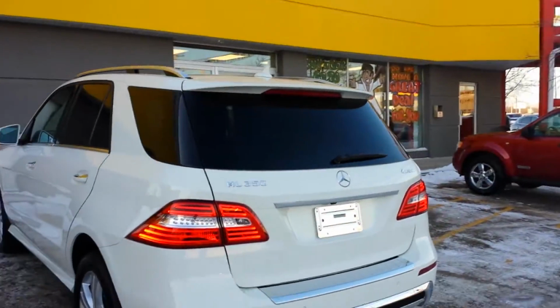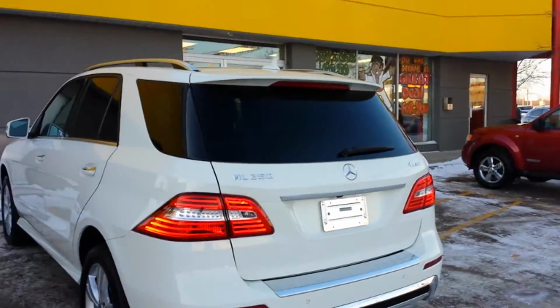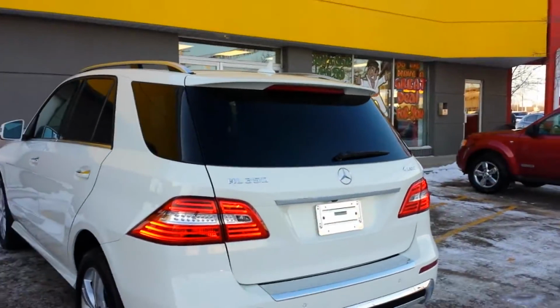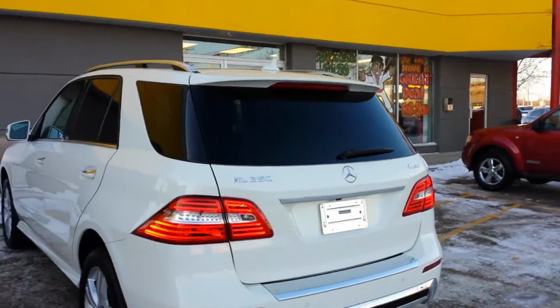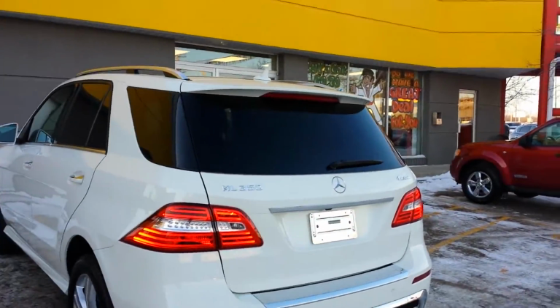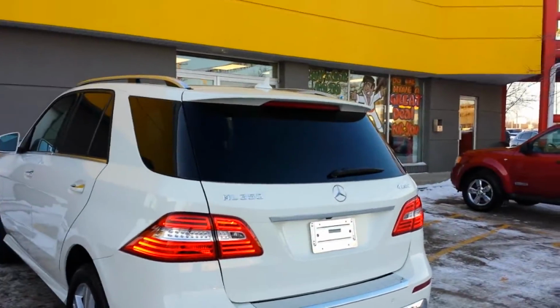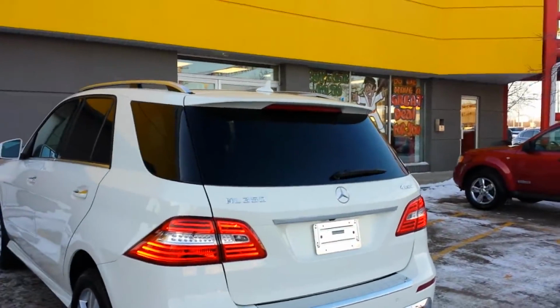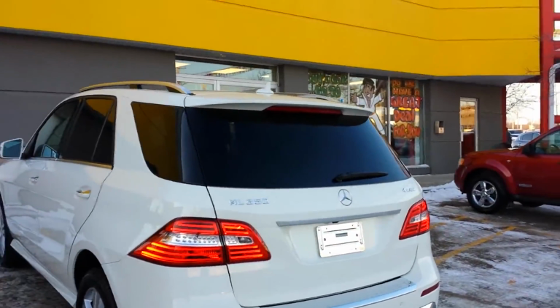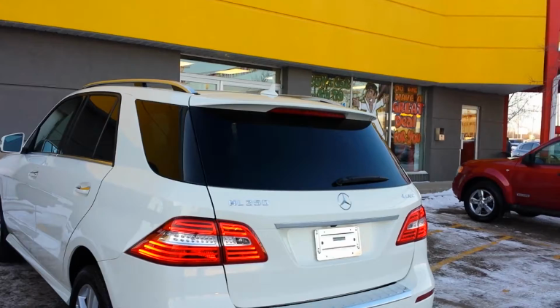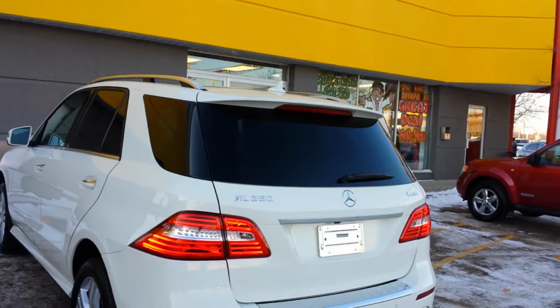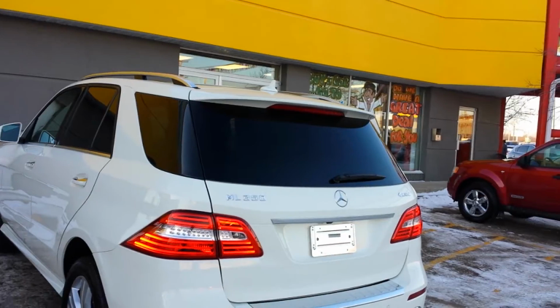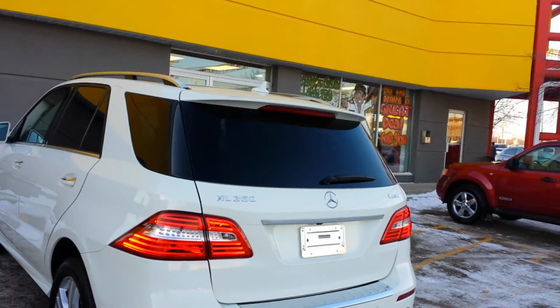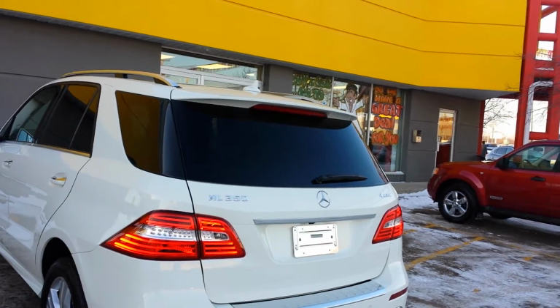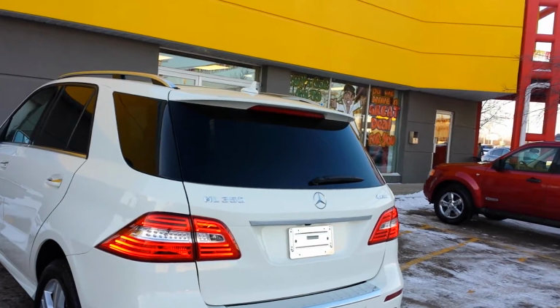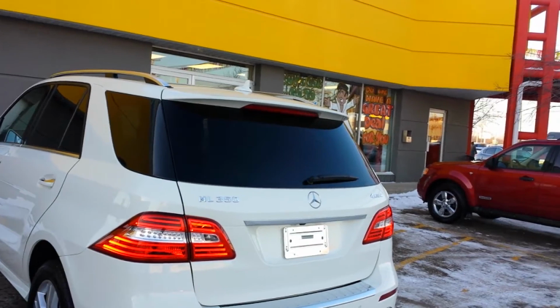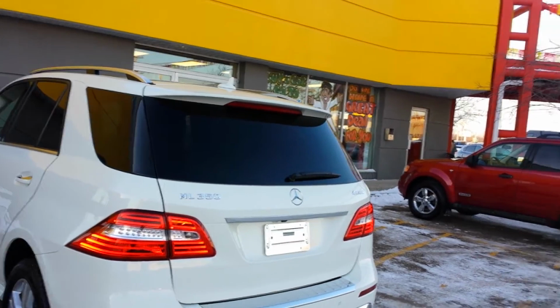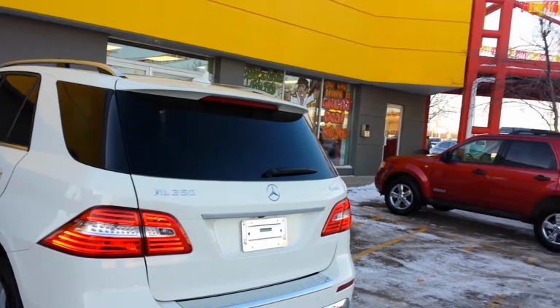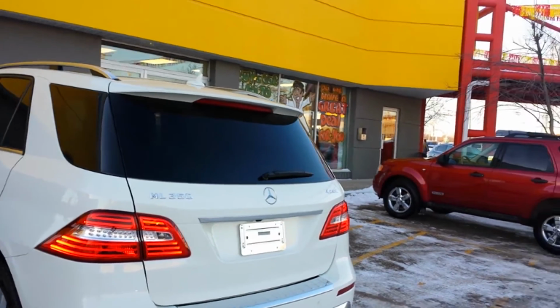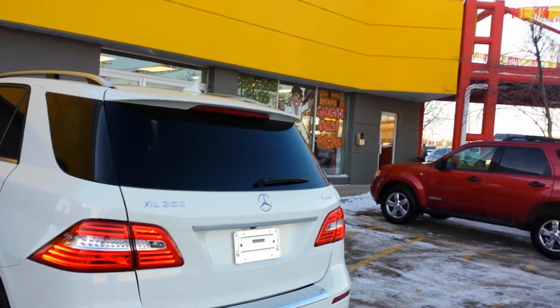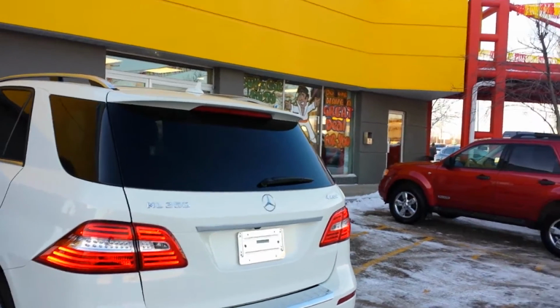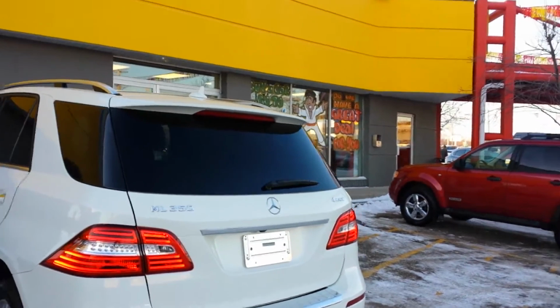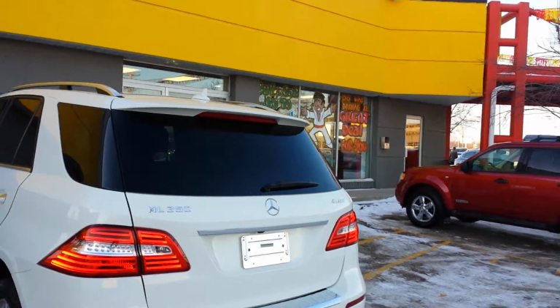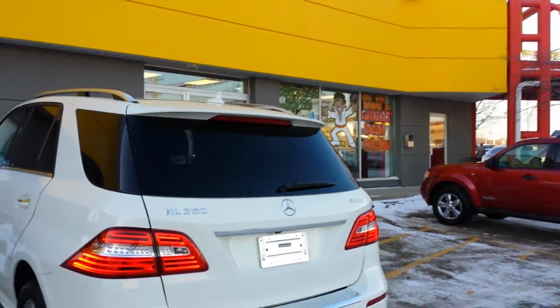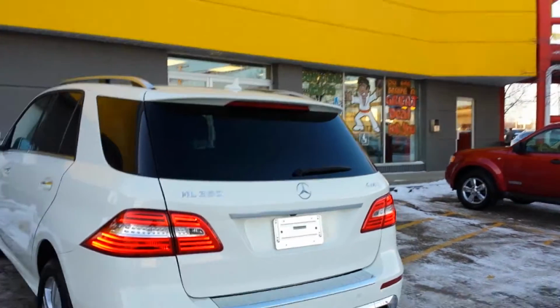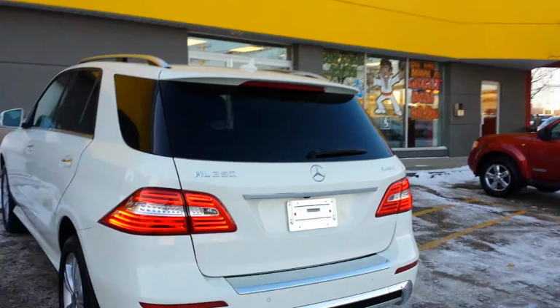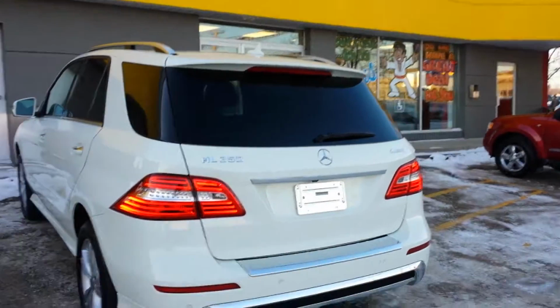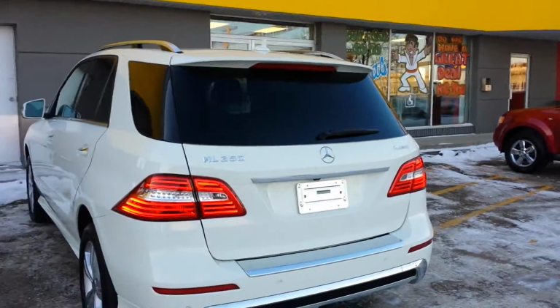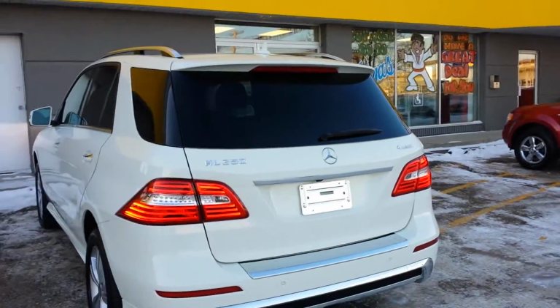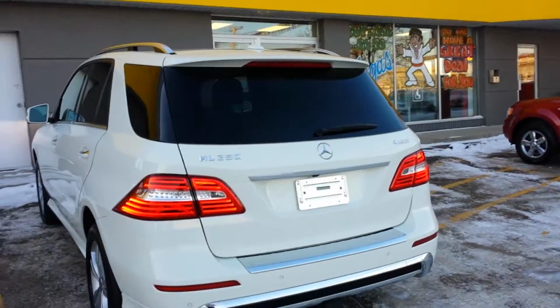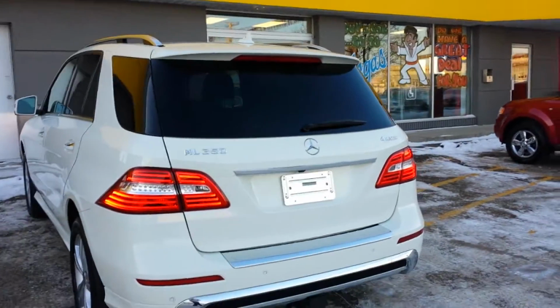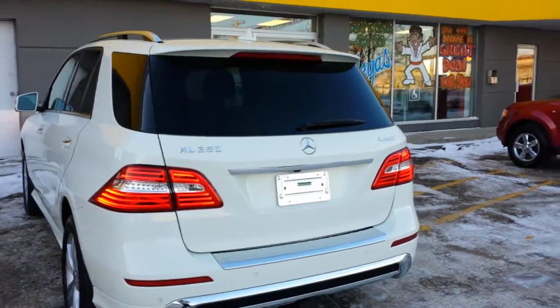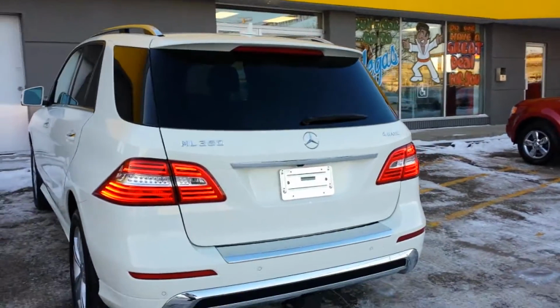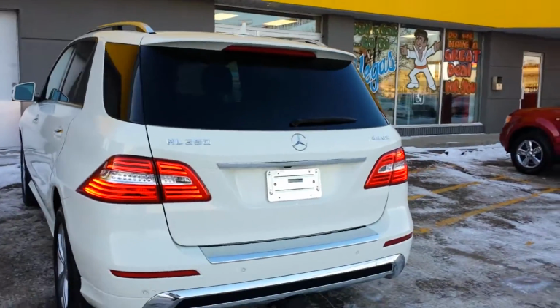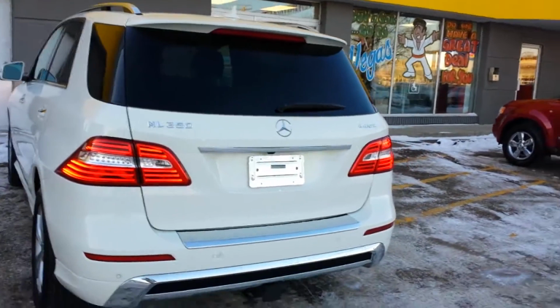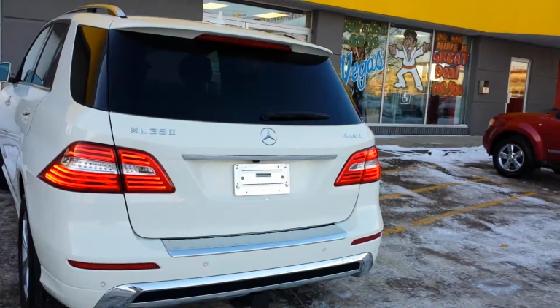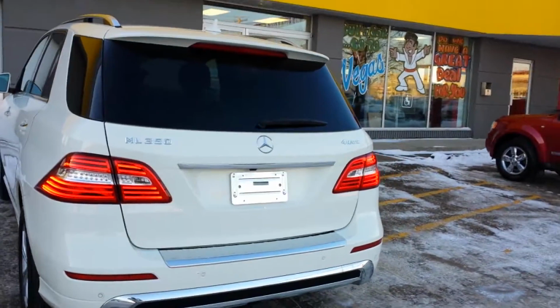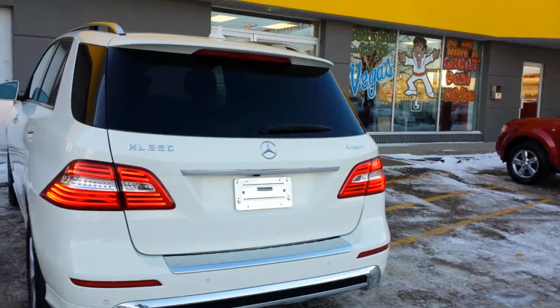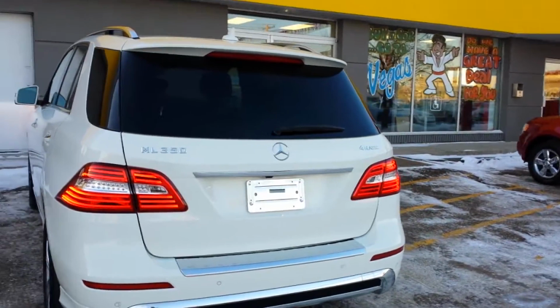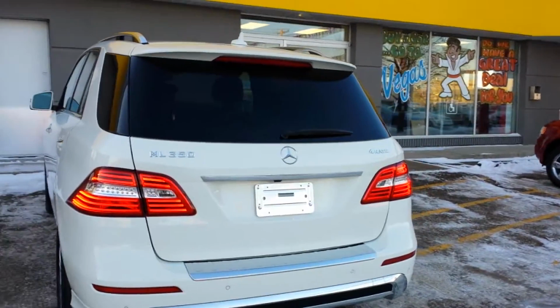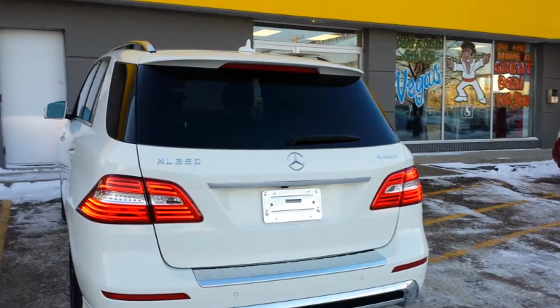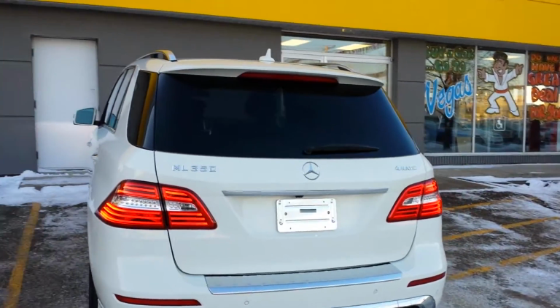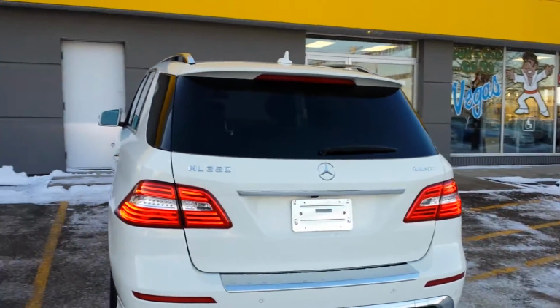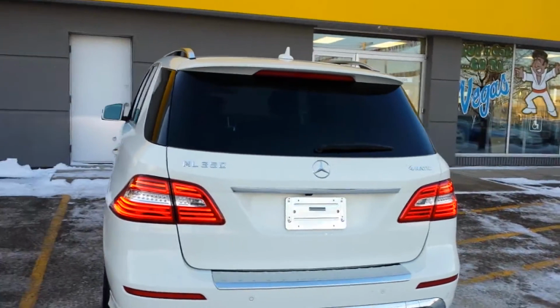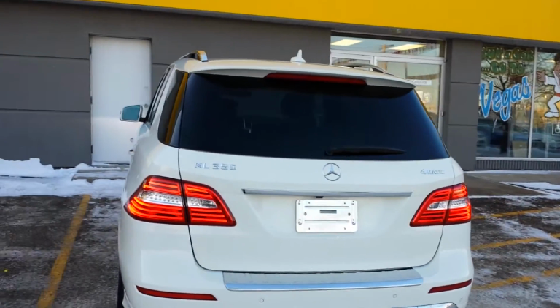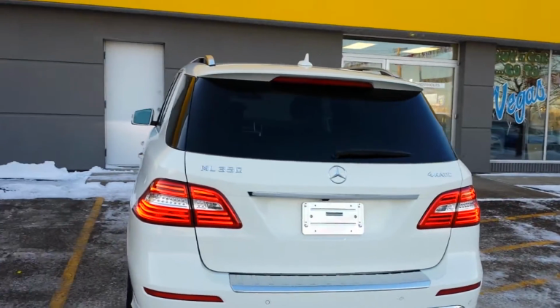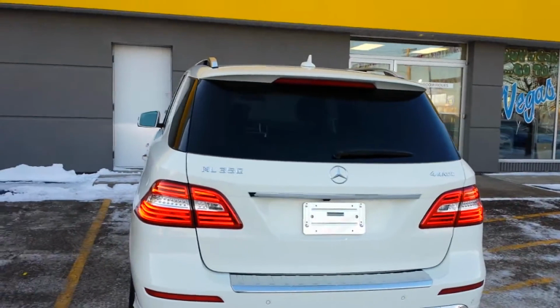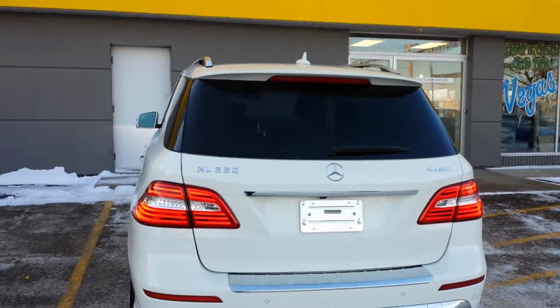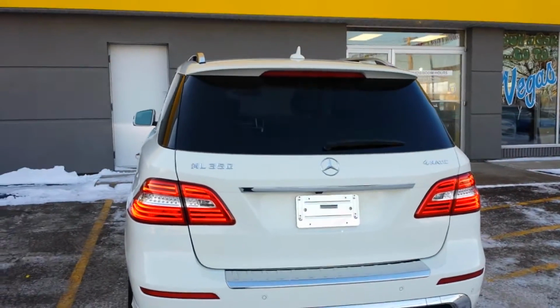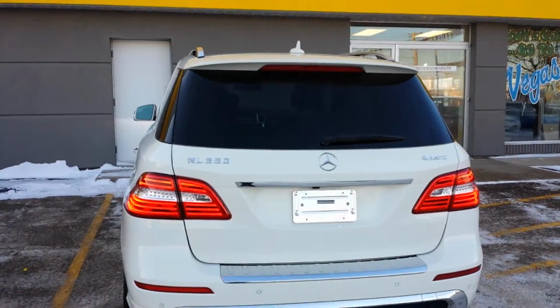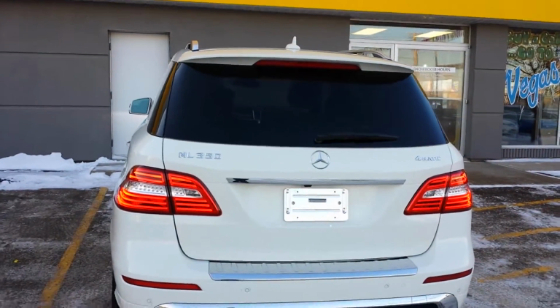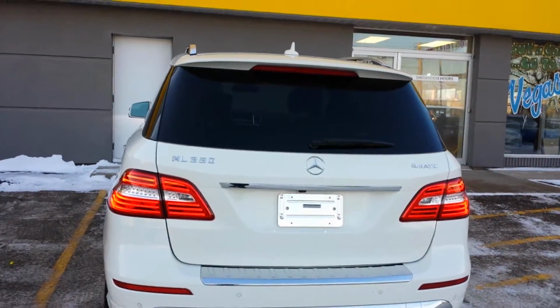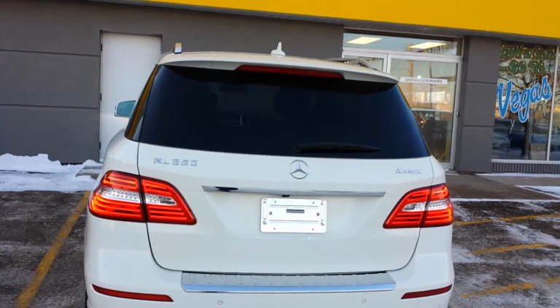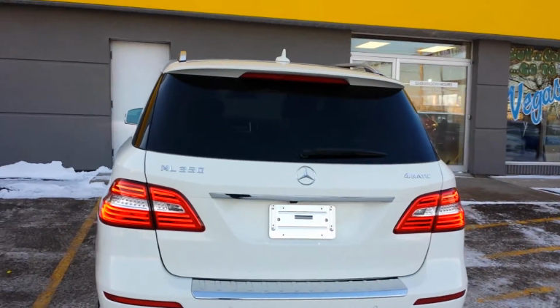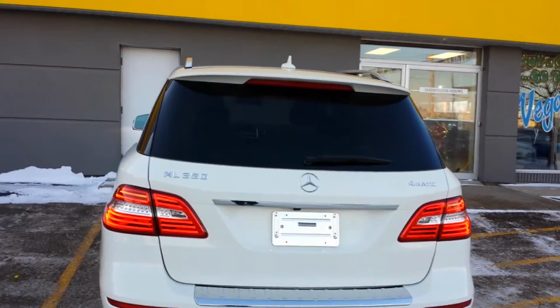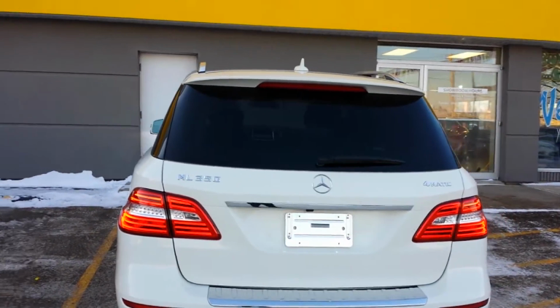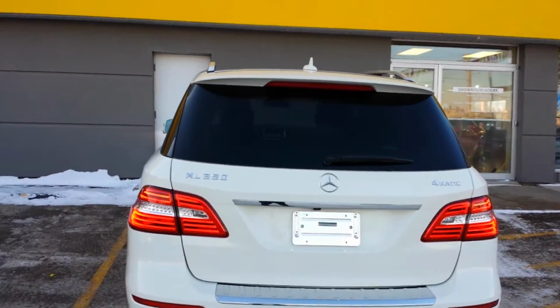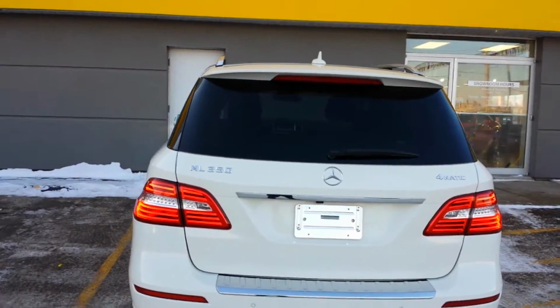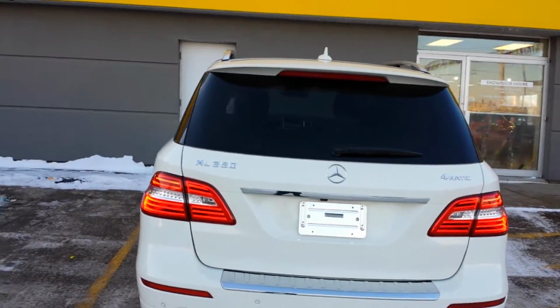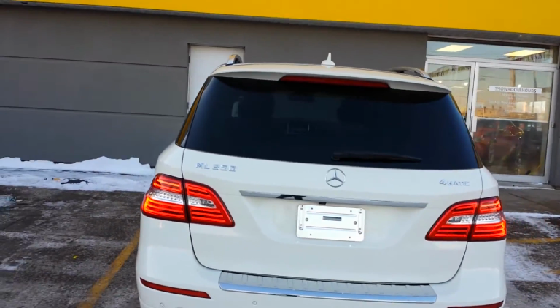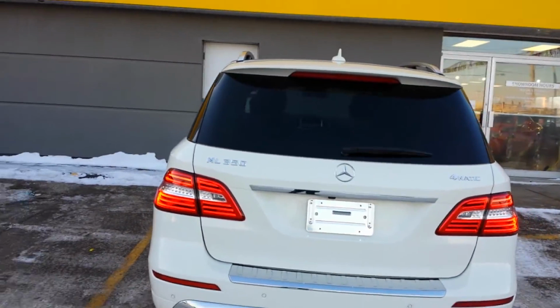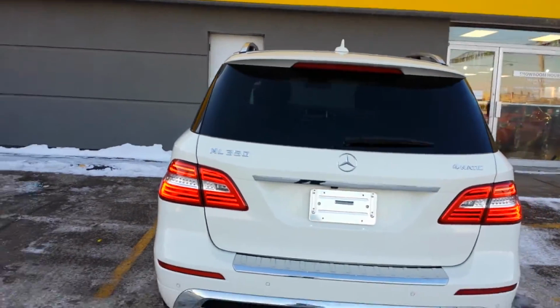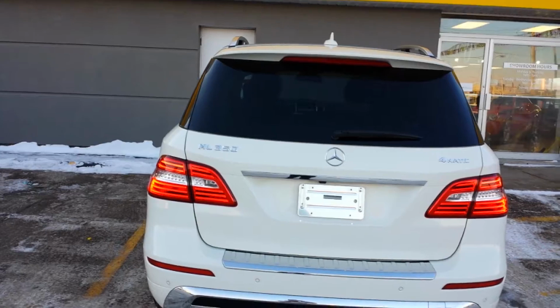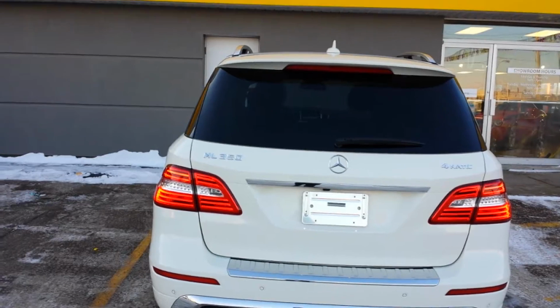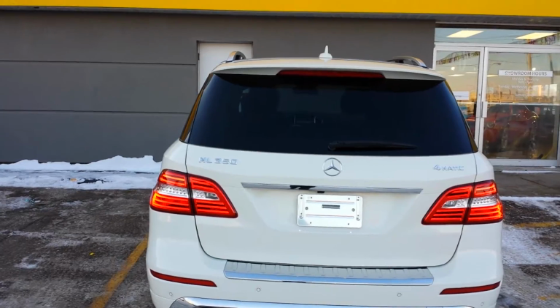We do accept all trade-ins and pay off existing loans. We do offer on-the-spot financing as well, or if you want to pay one time, that's okay too.